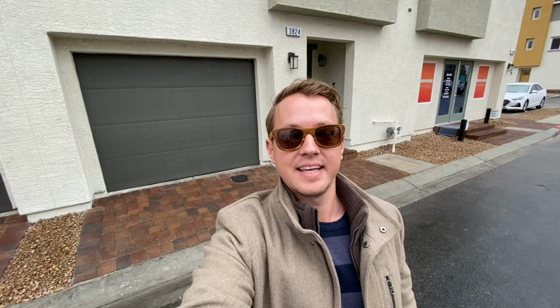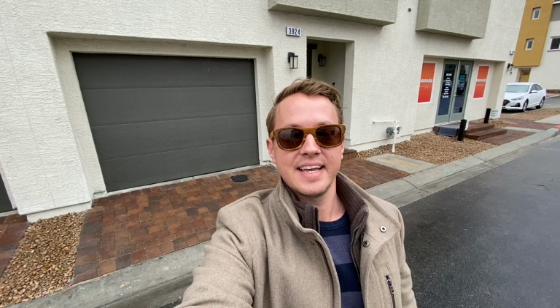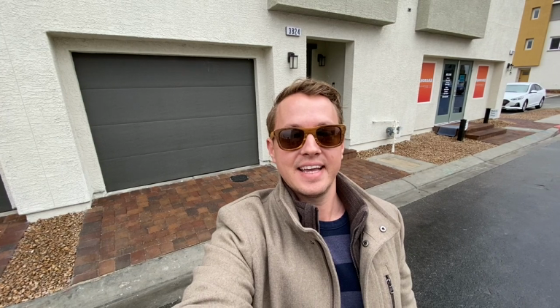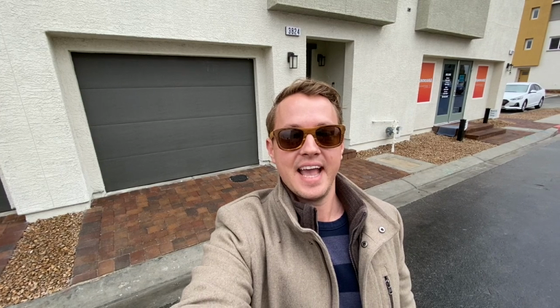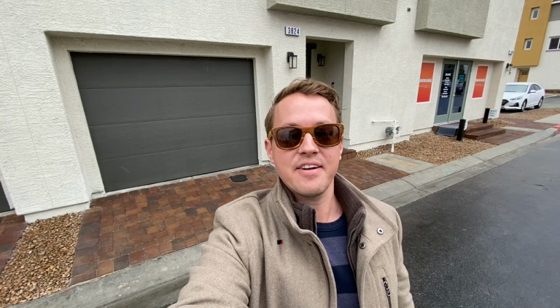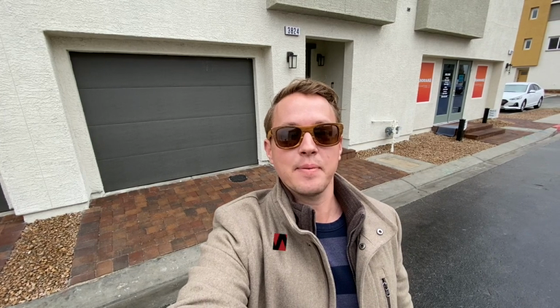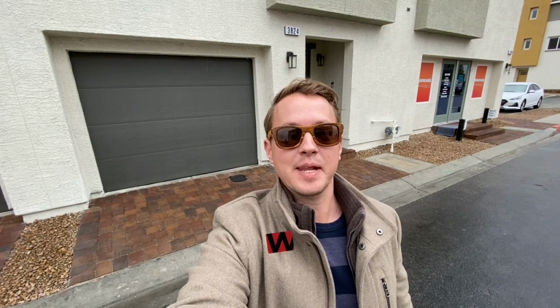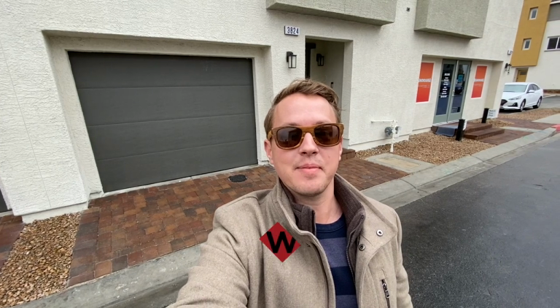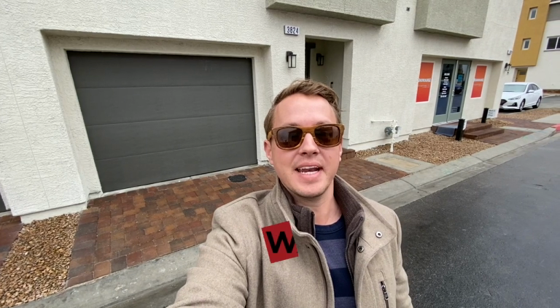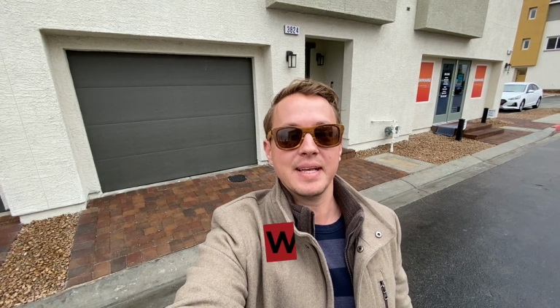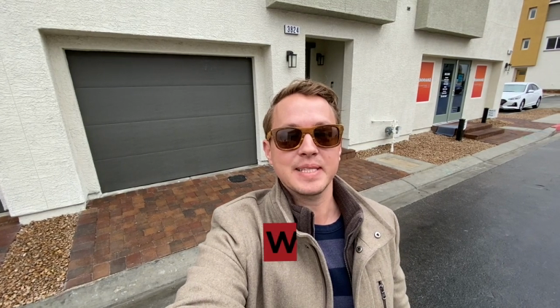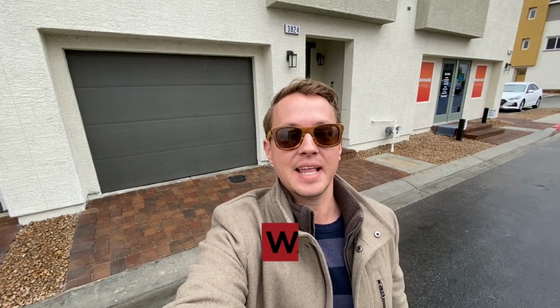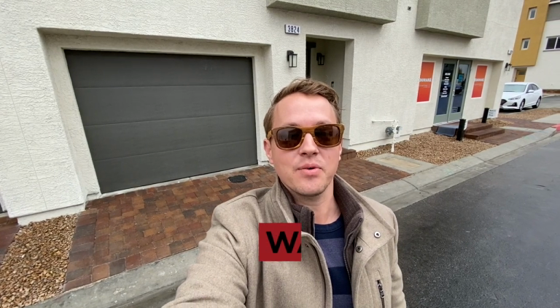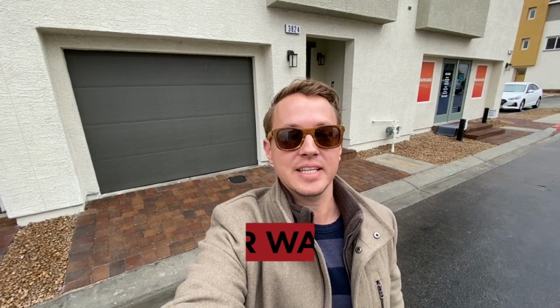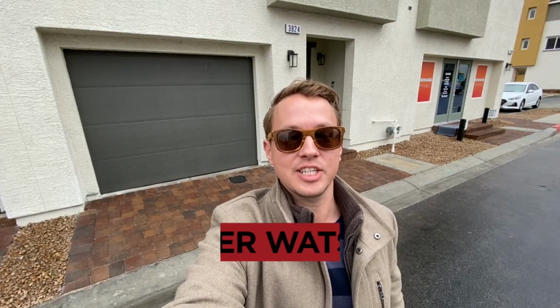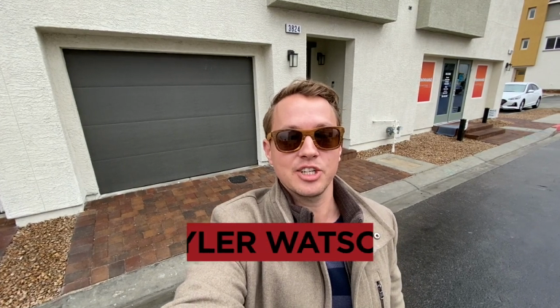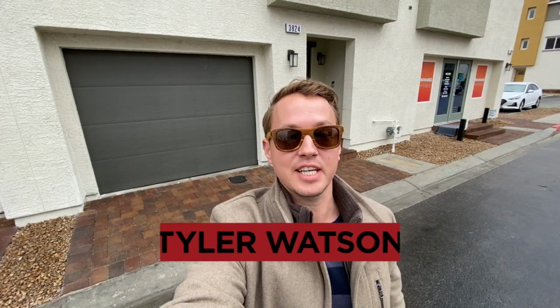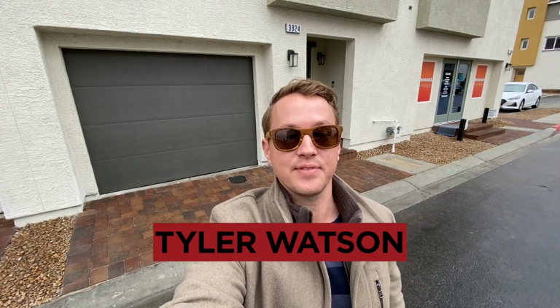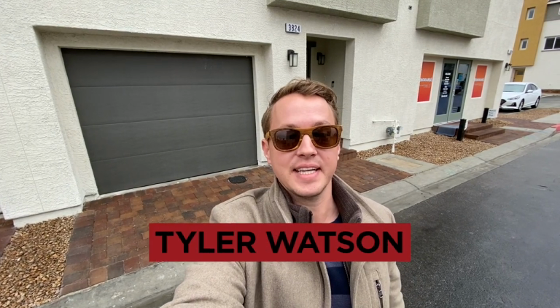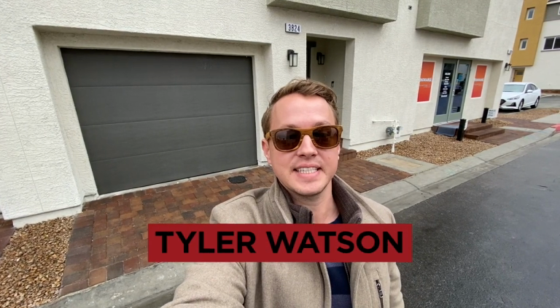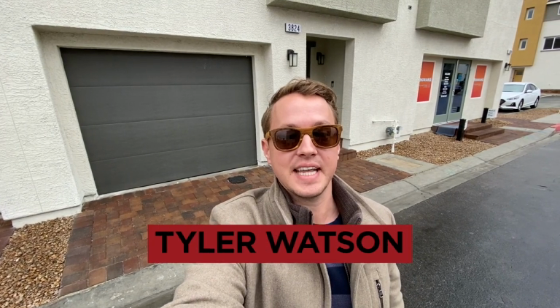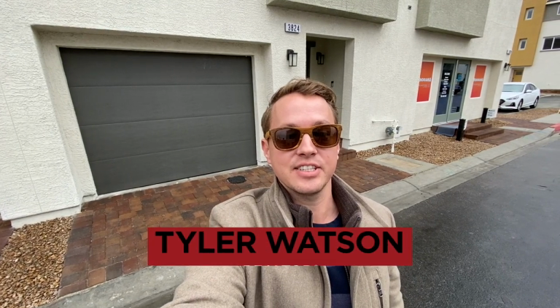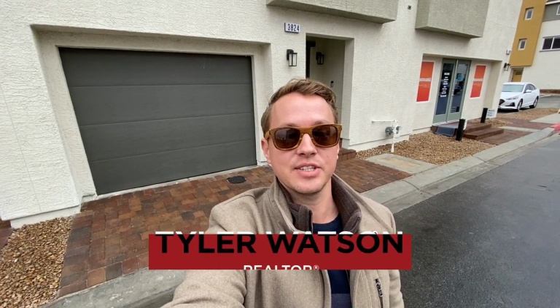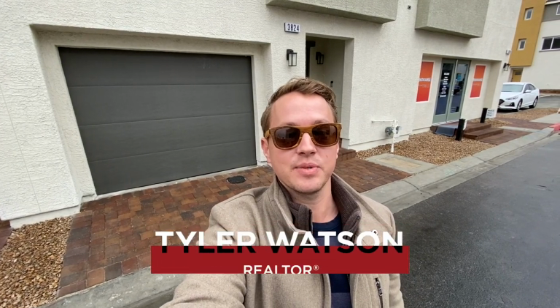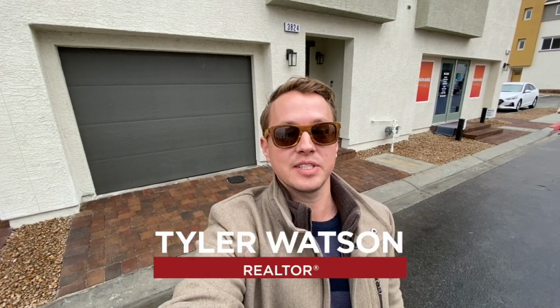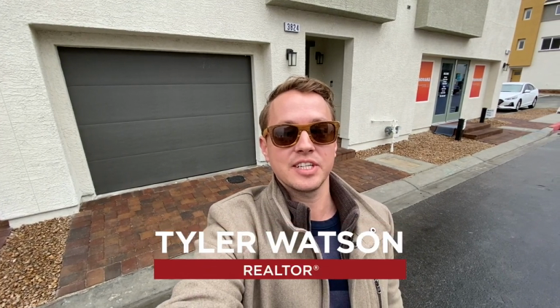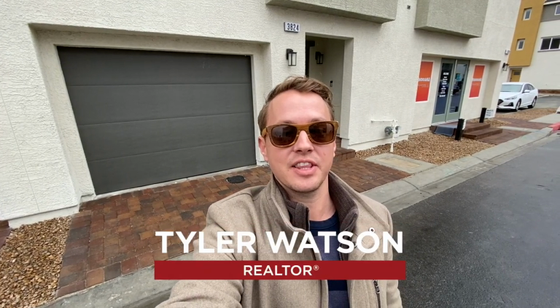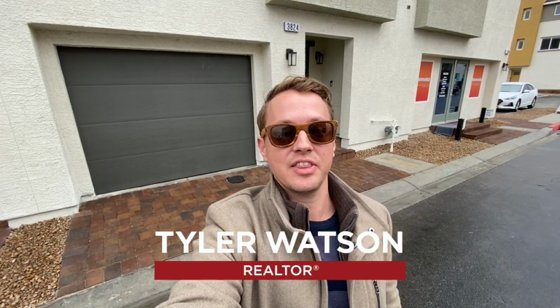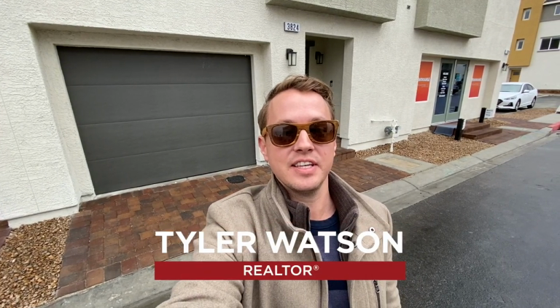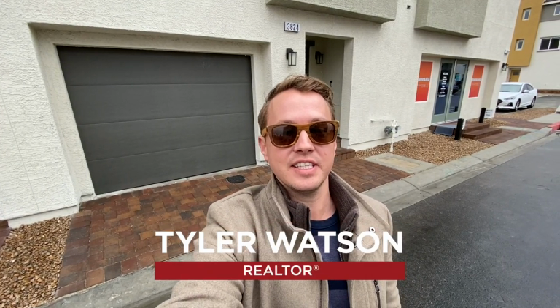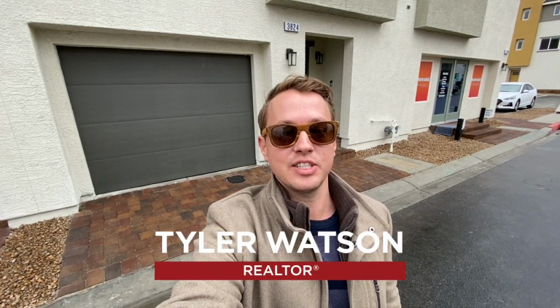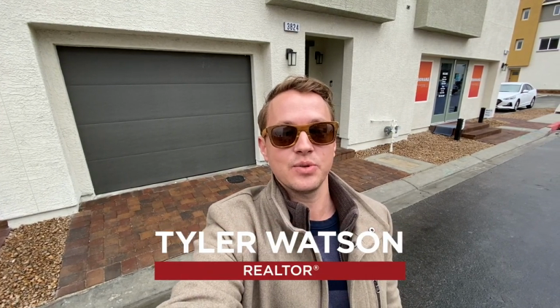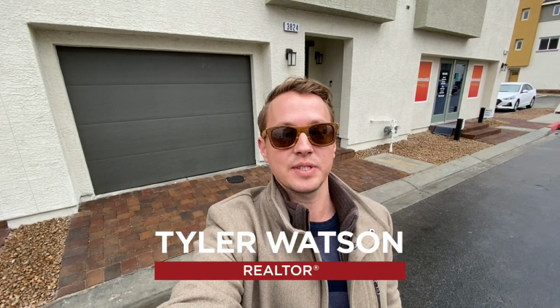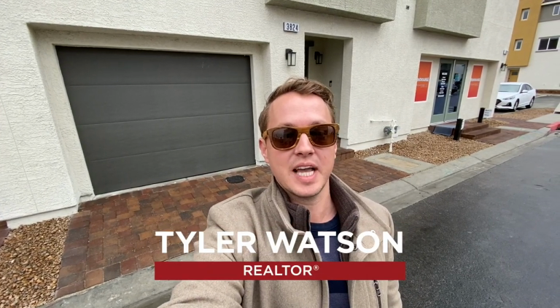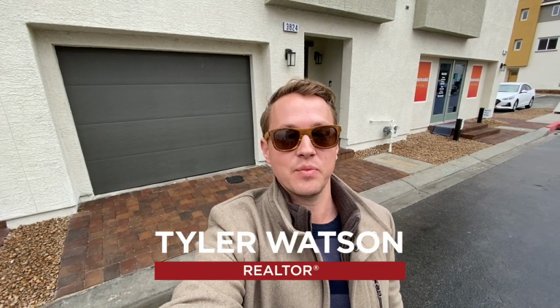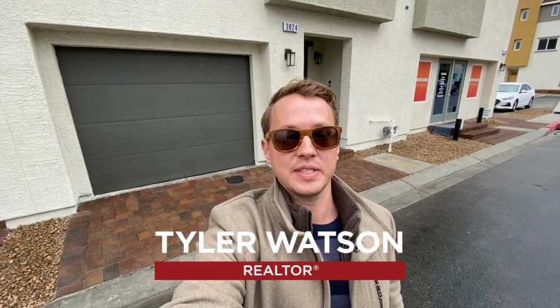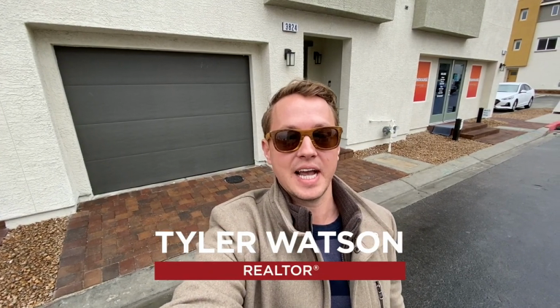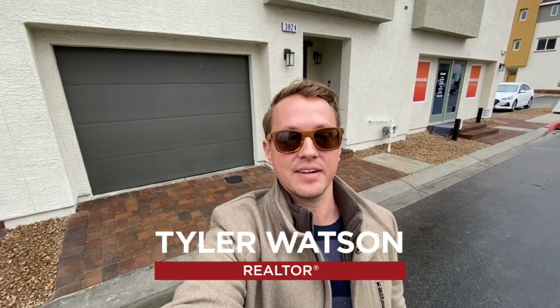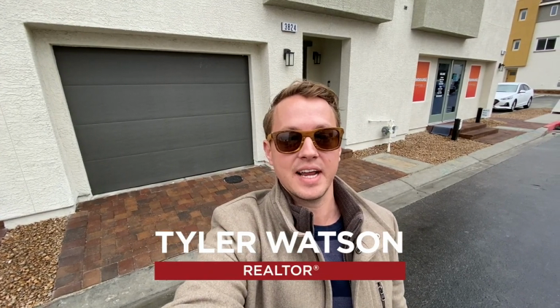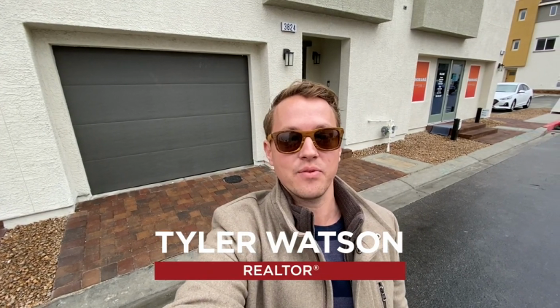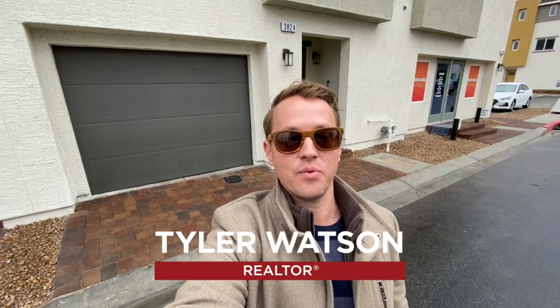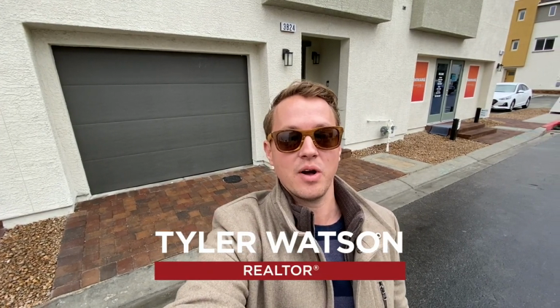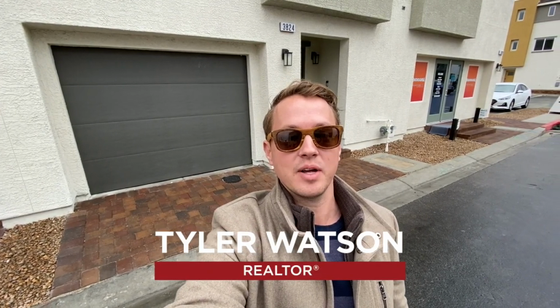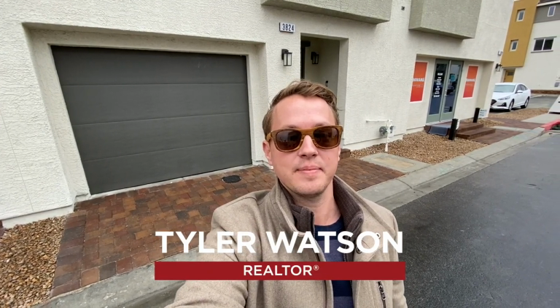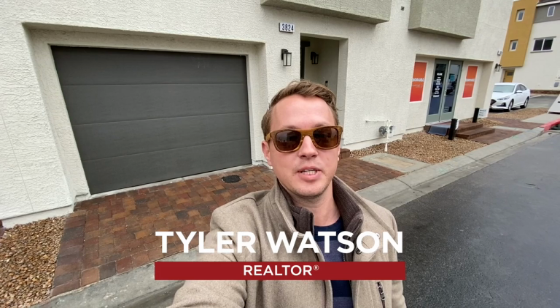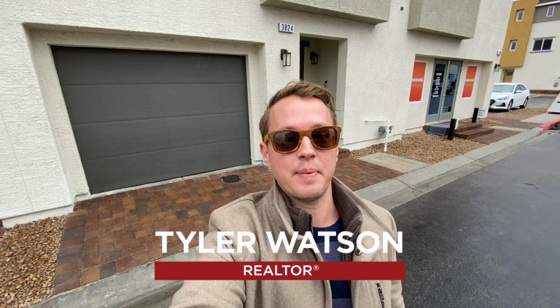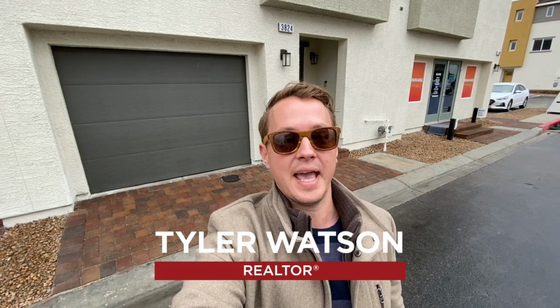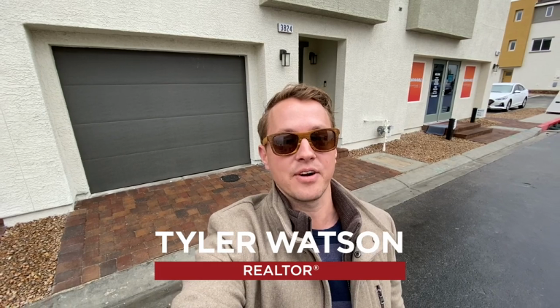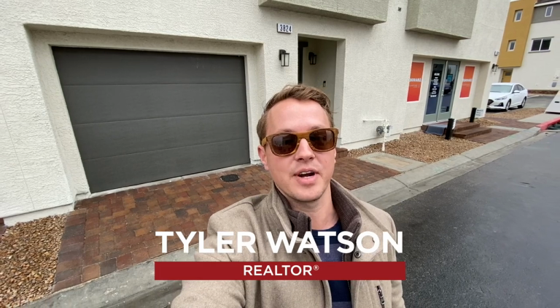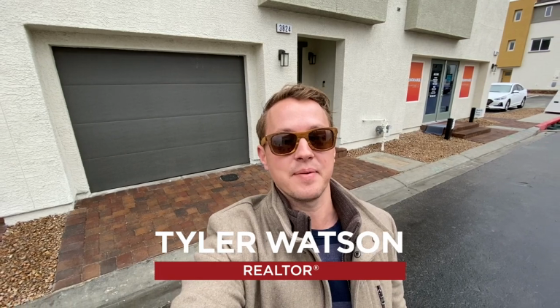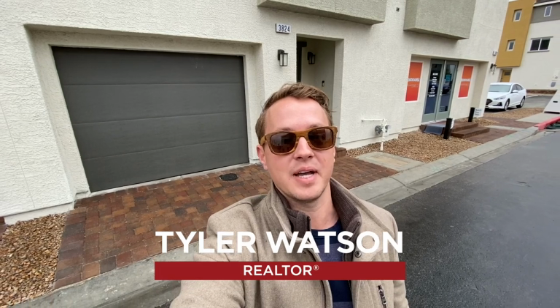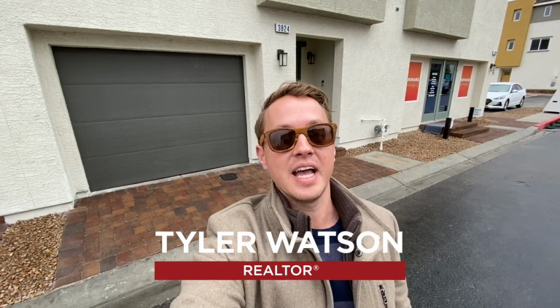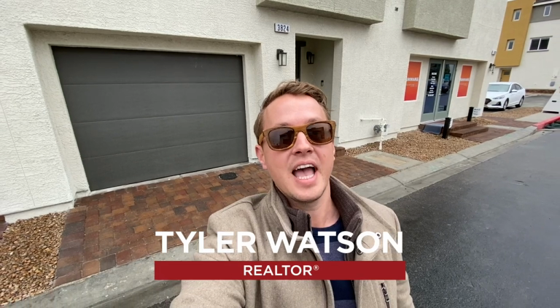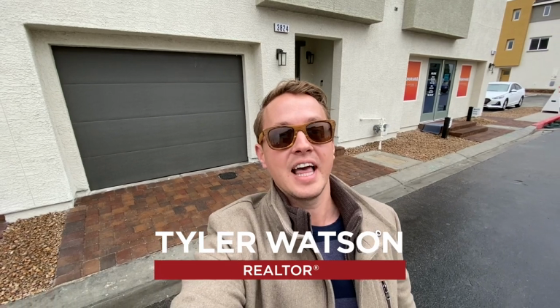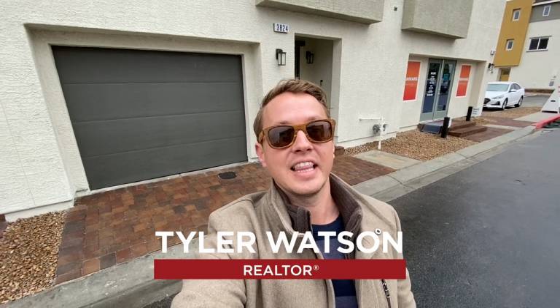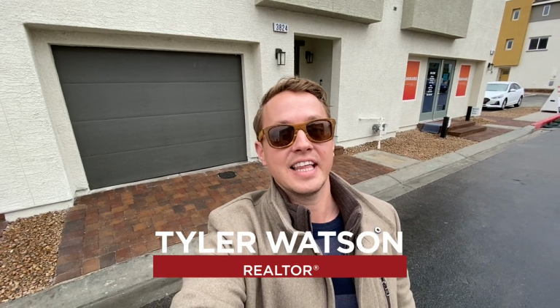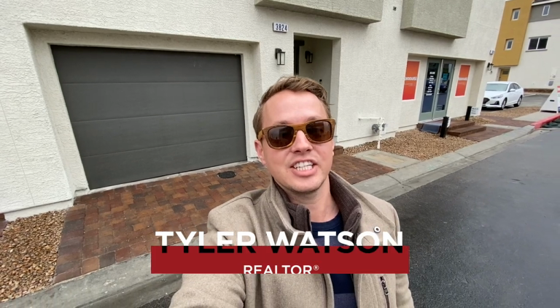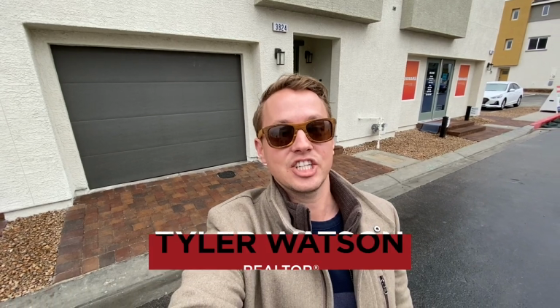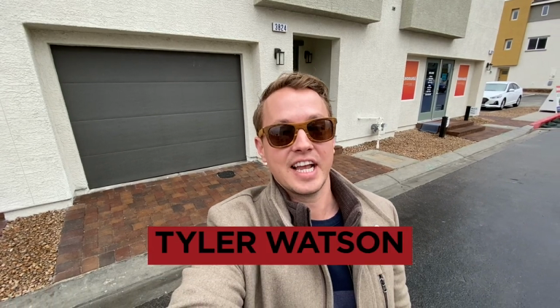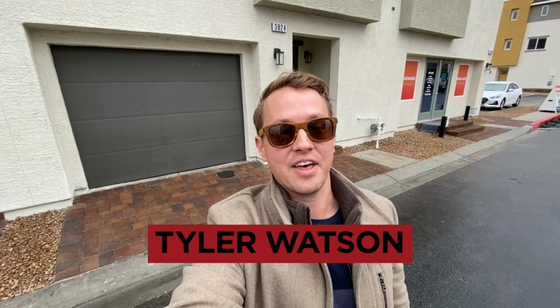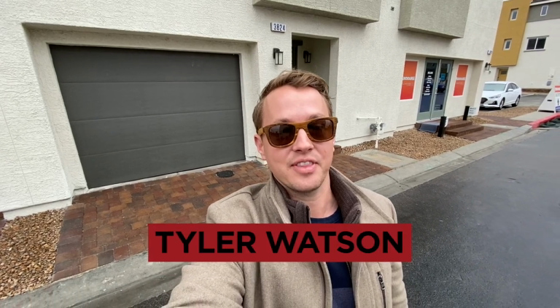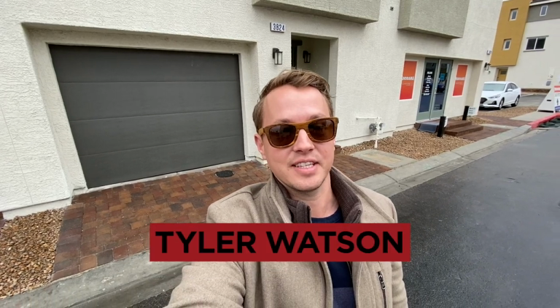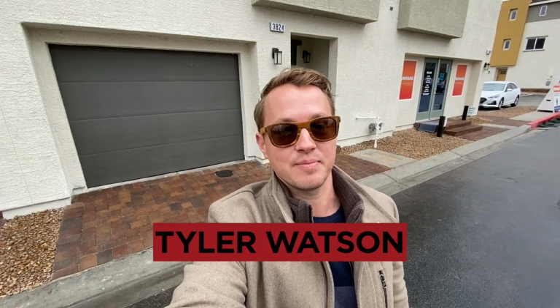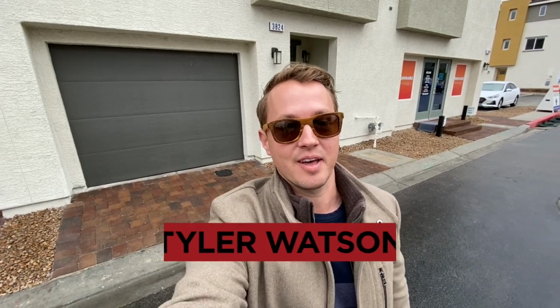Hey everybody, my name is Tyler Watson, your Las Vegas and Henderson Realtor. This is Tour Time with Tyler, and welcome to Panorama. Let's check out this model.